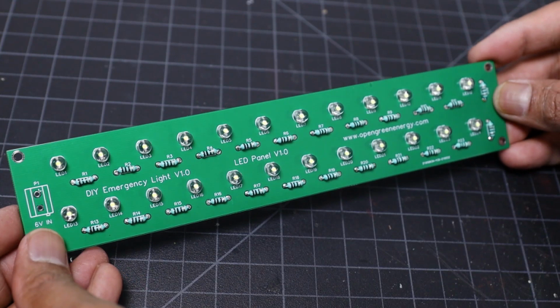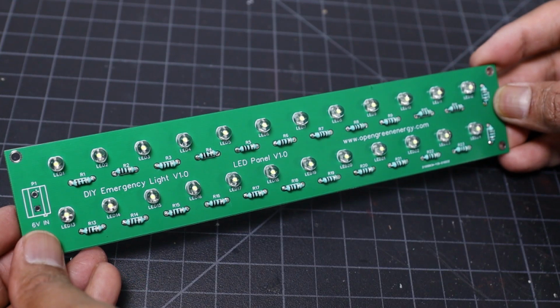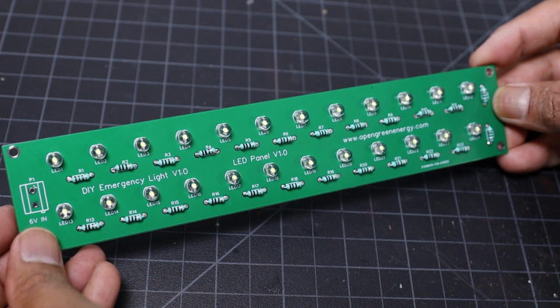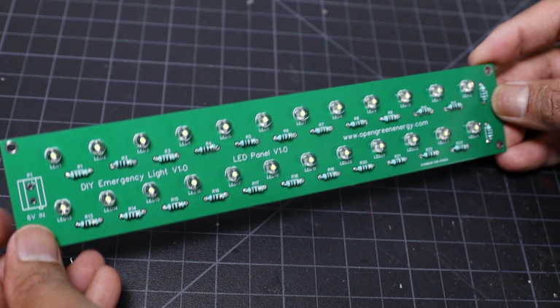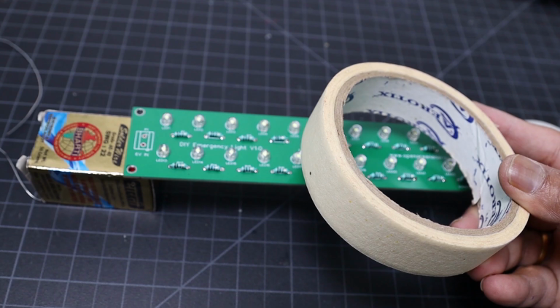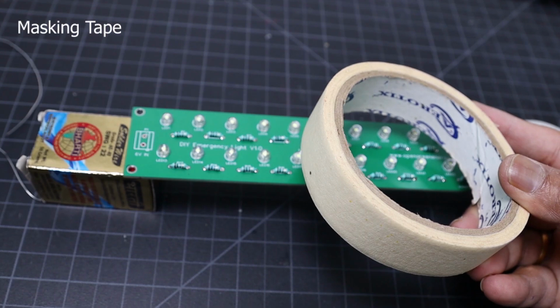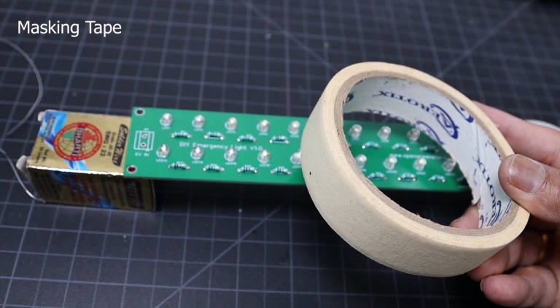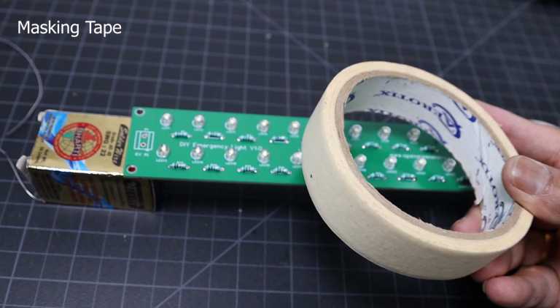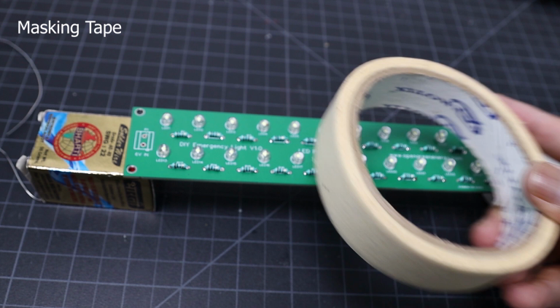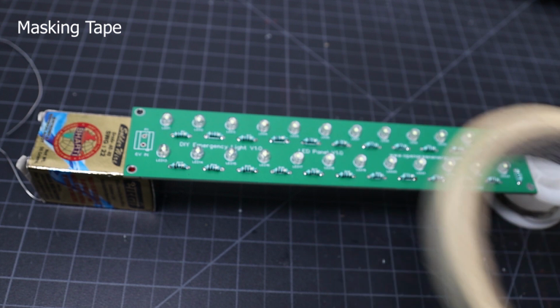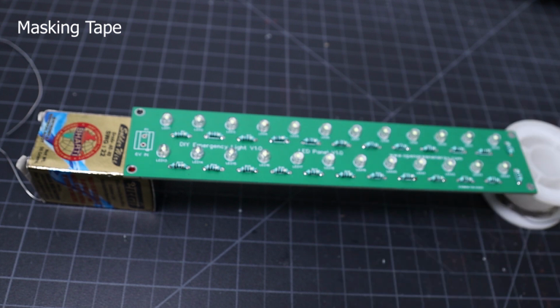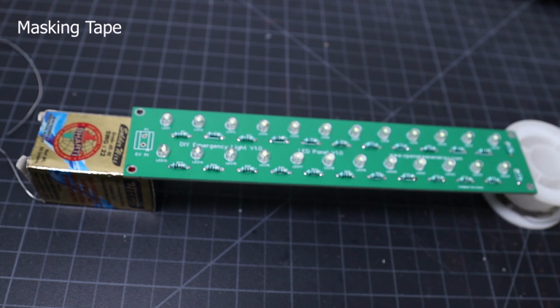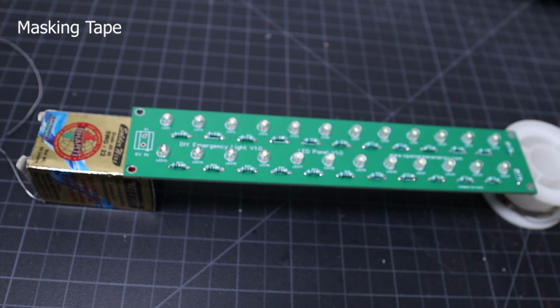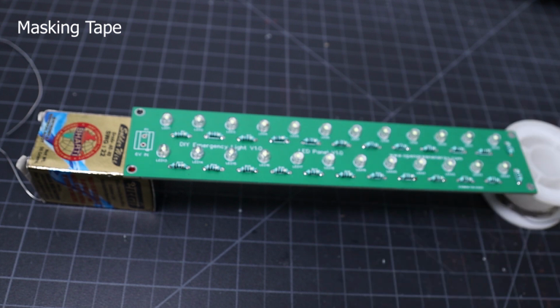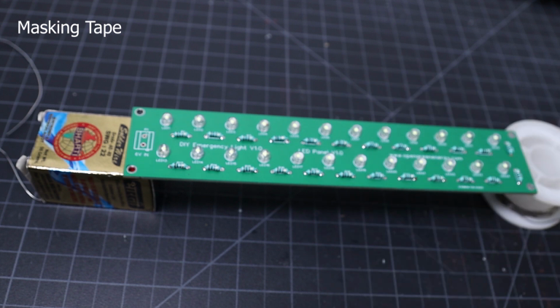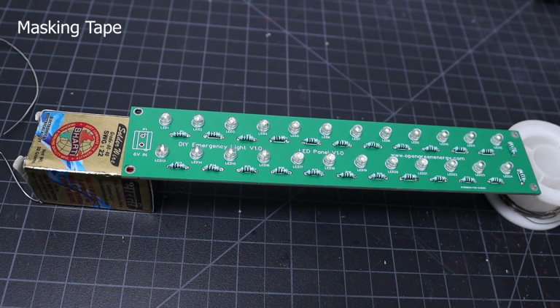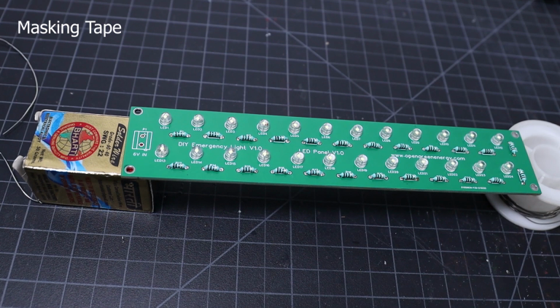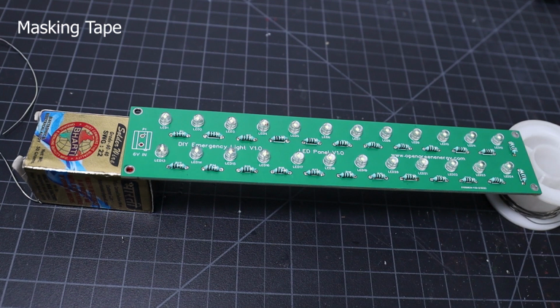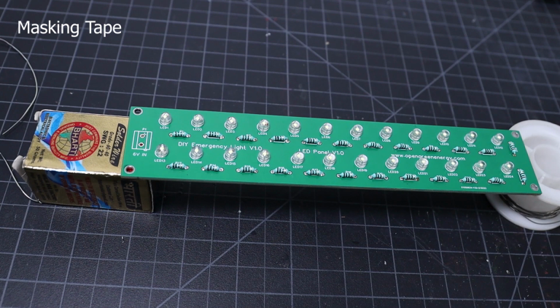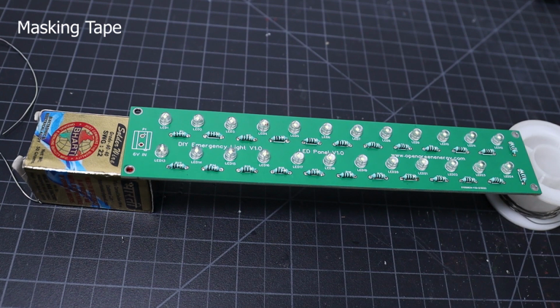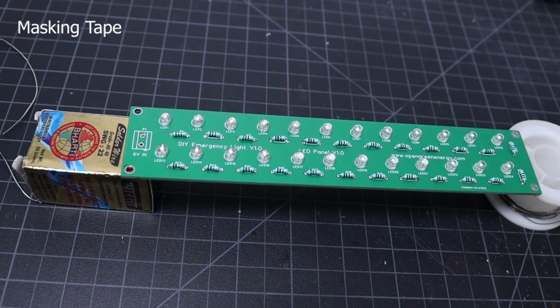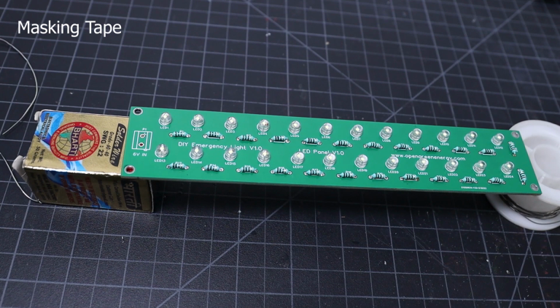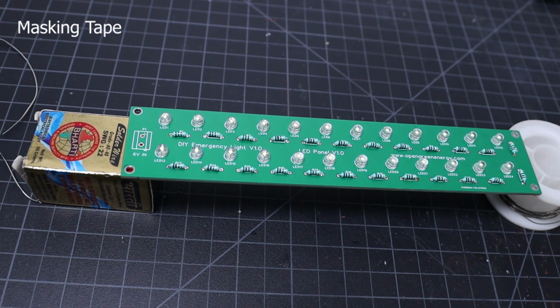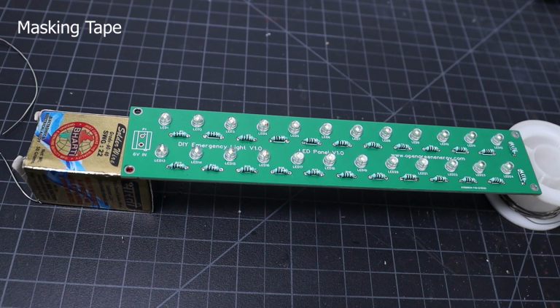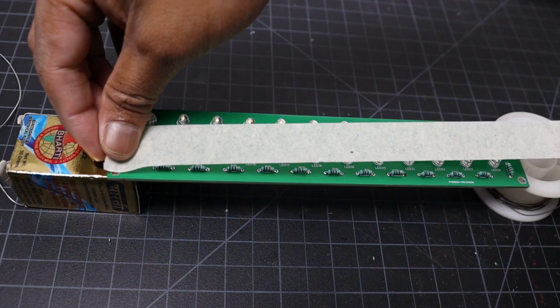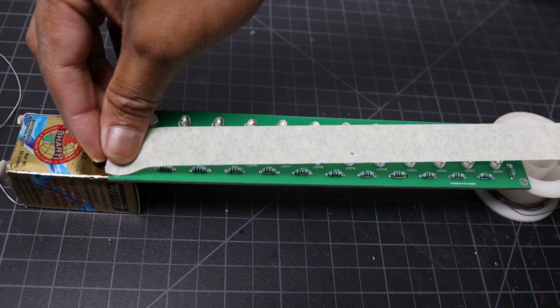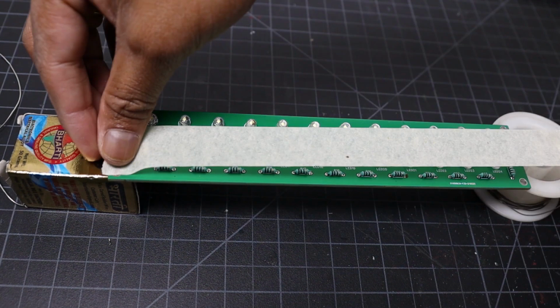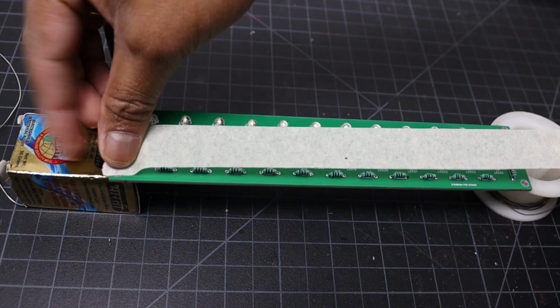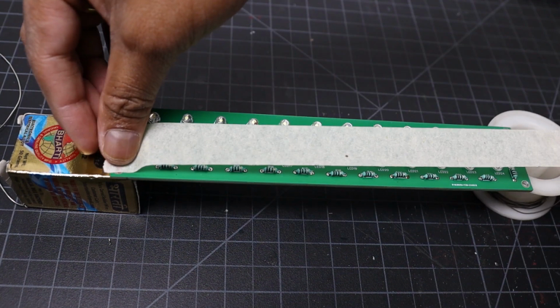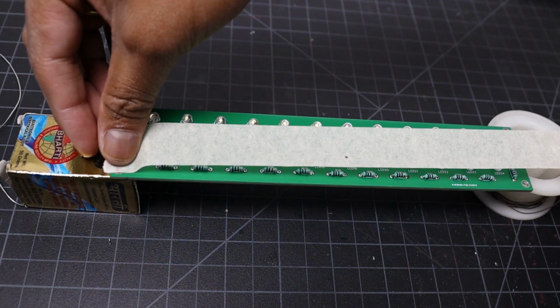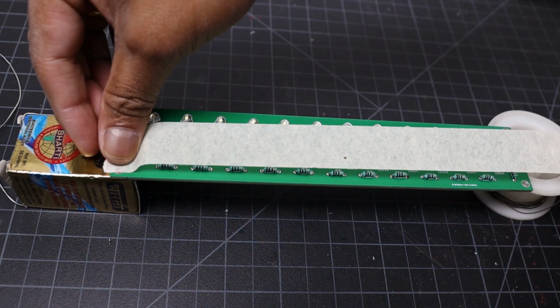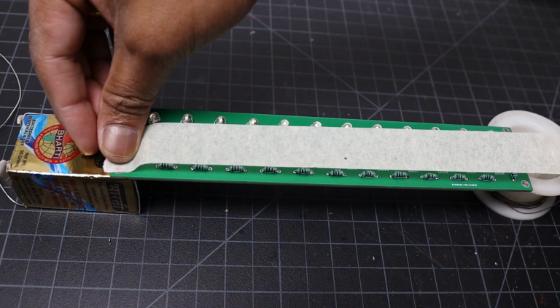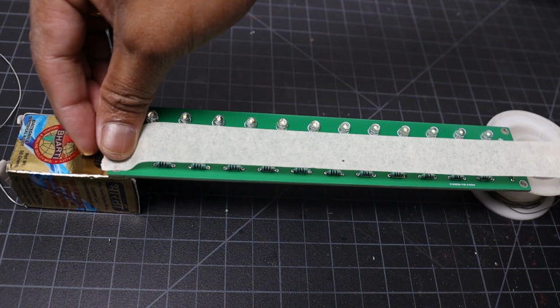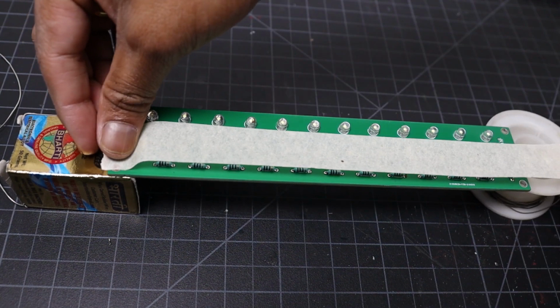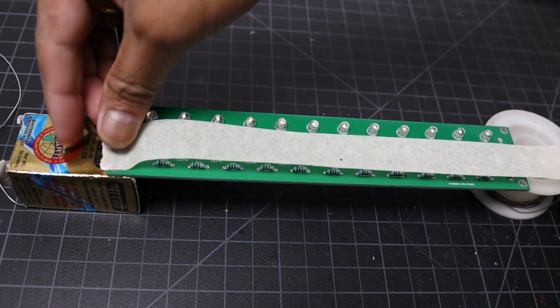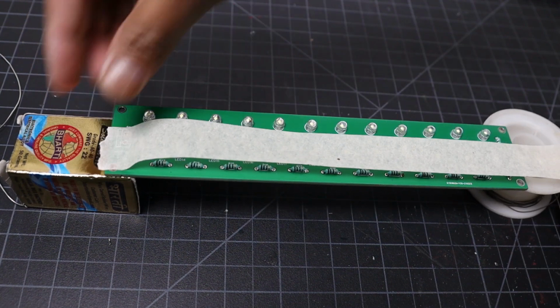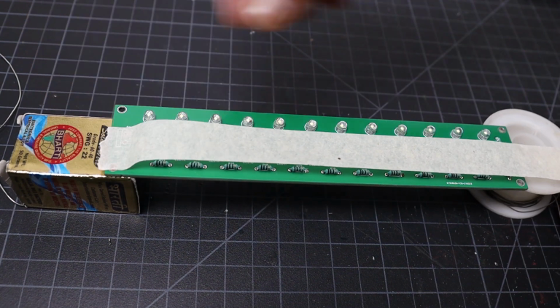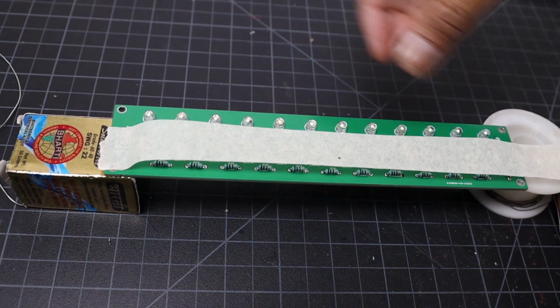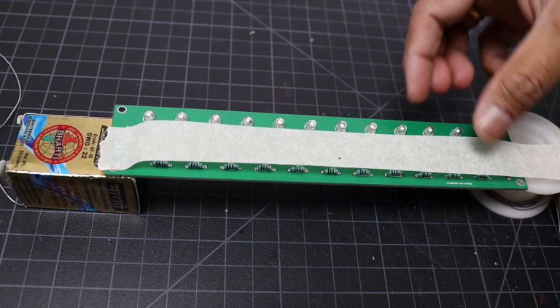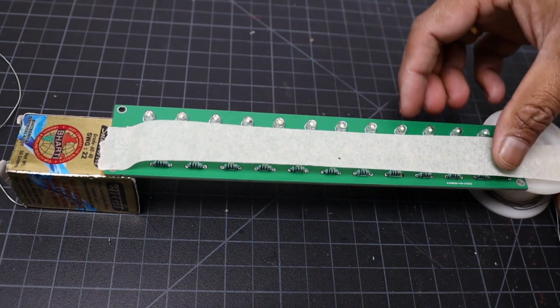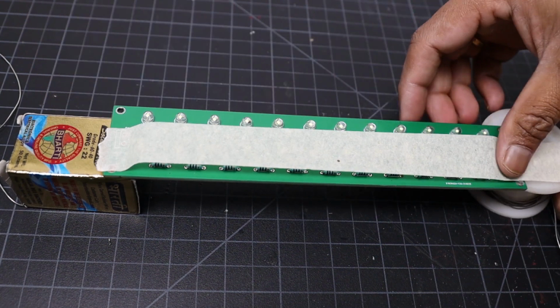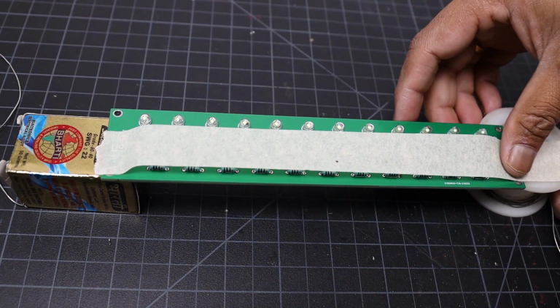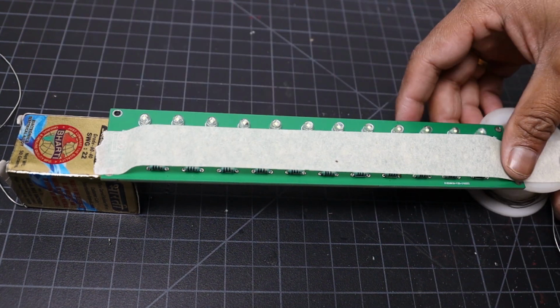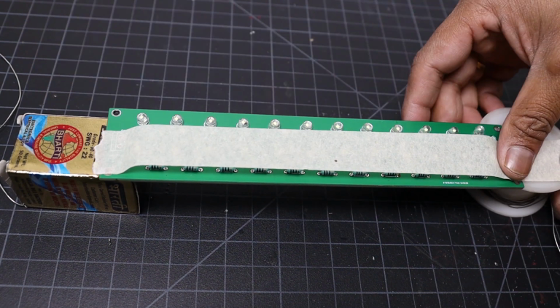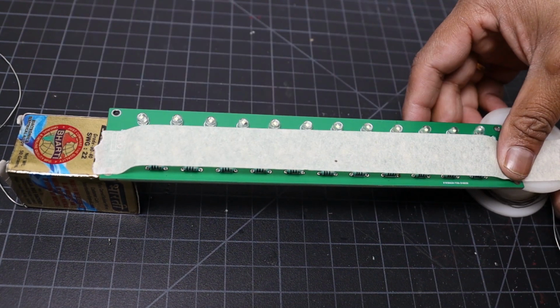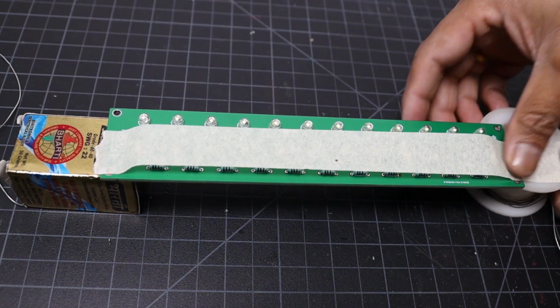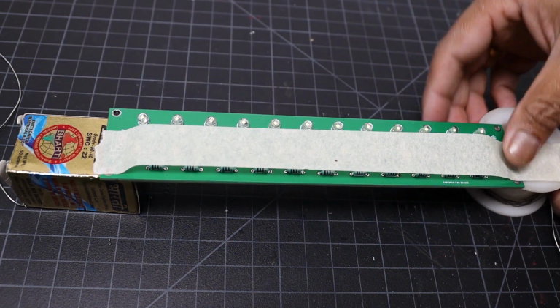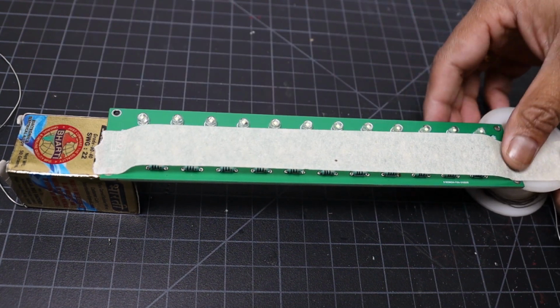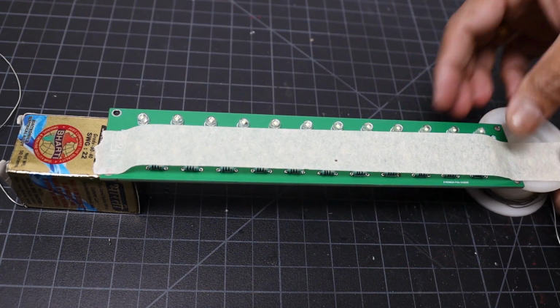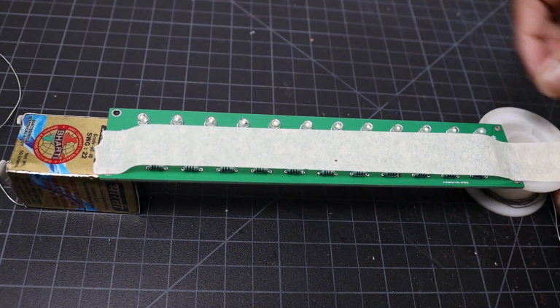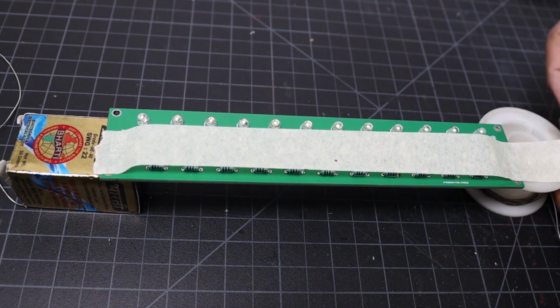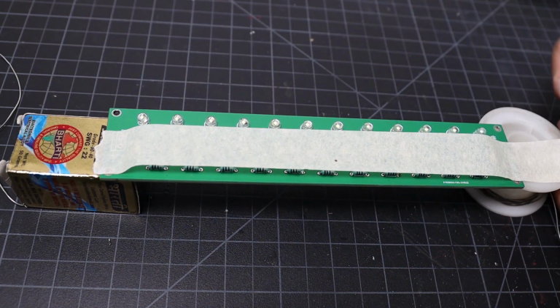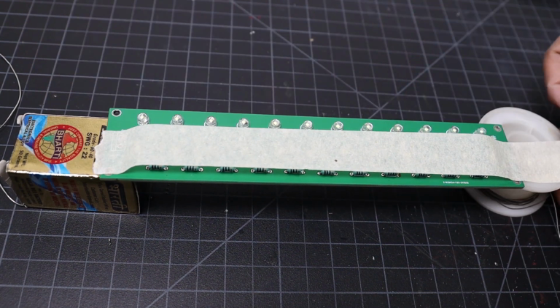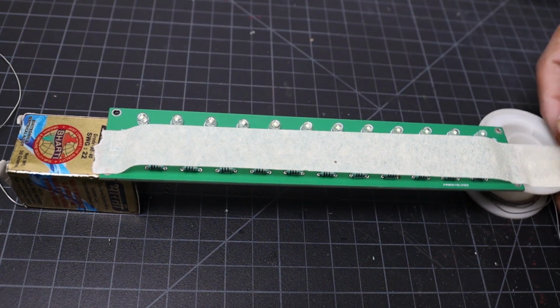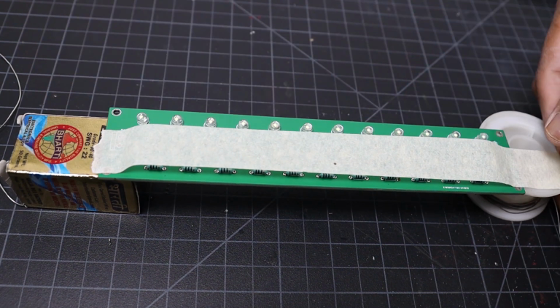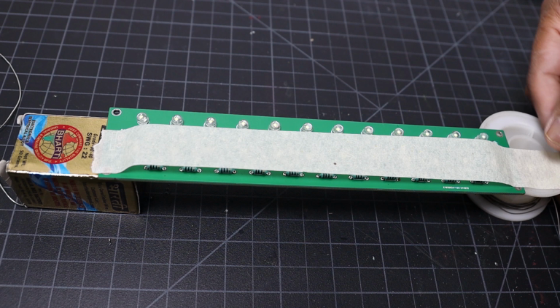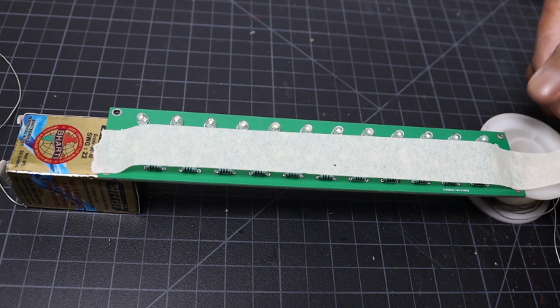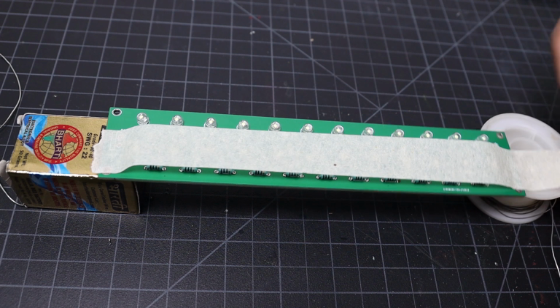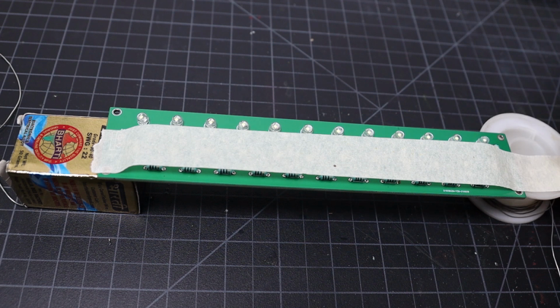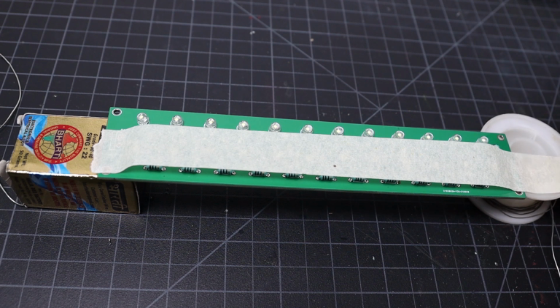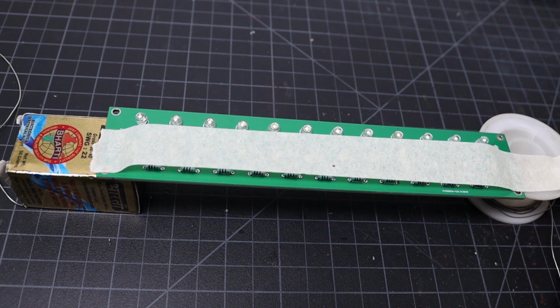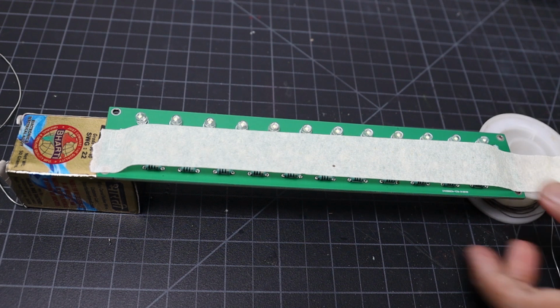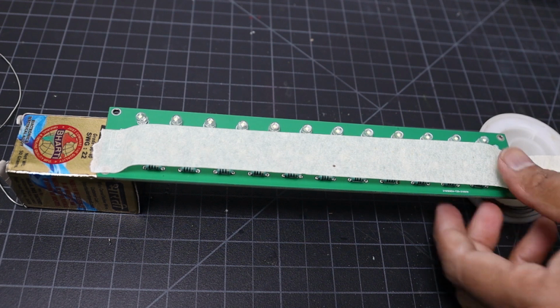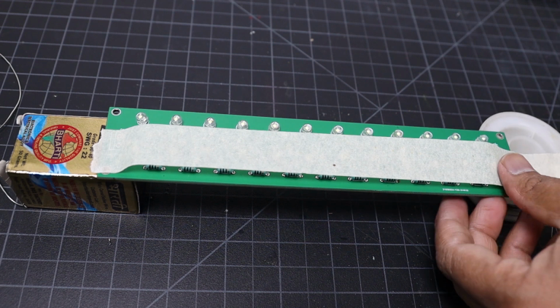To make the soldering process easier, I have used masking tape to secure the LED first, then I solder them.